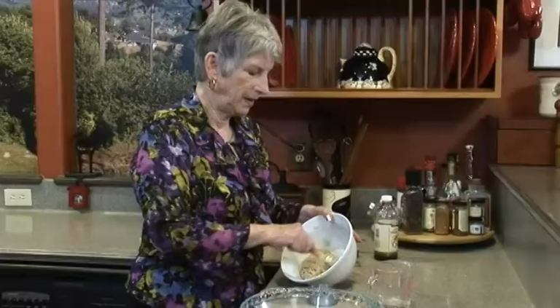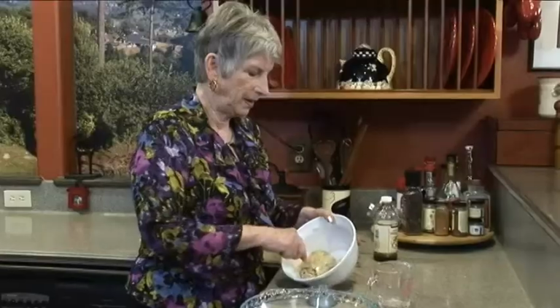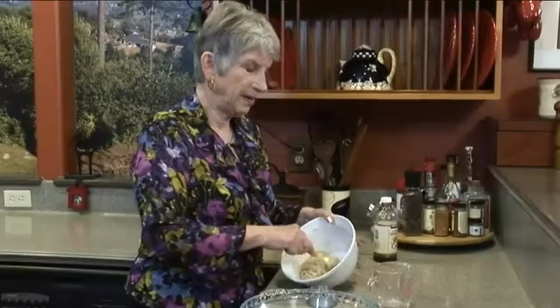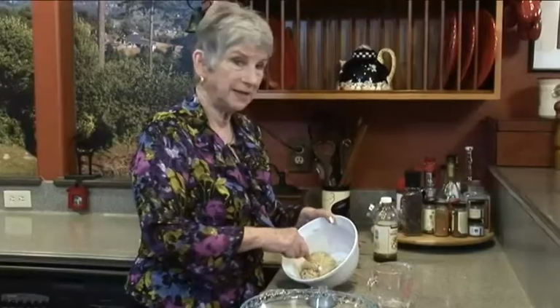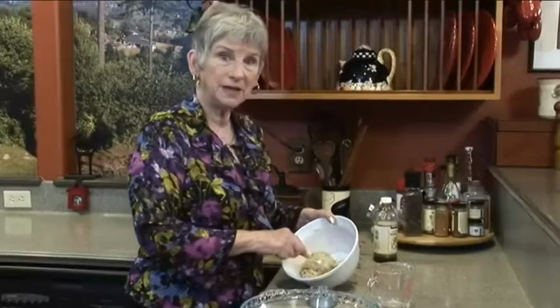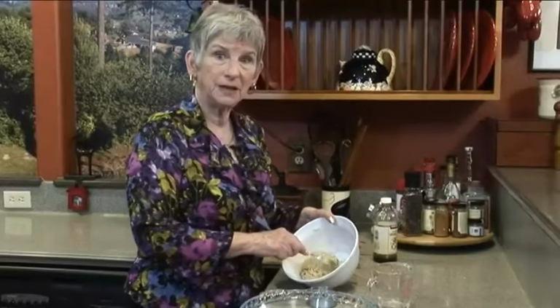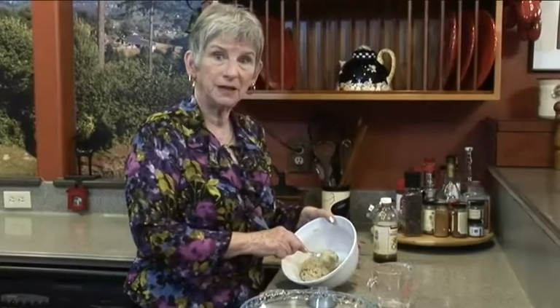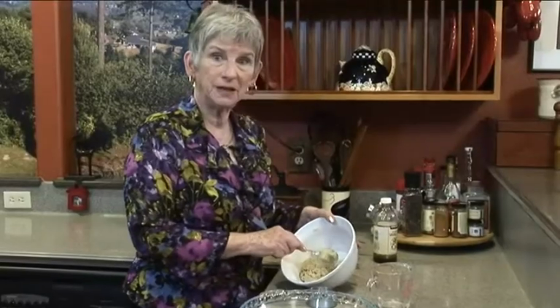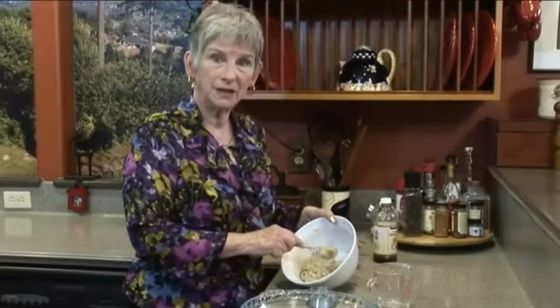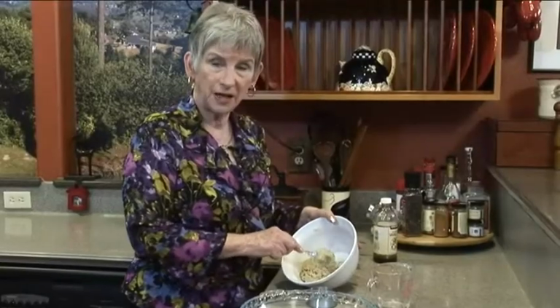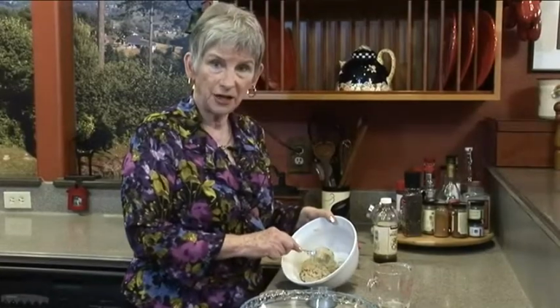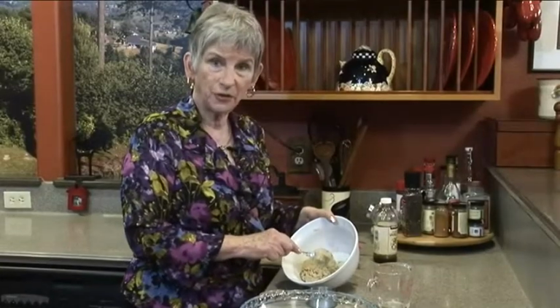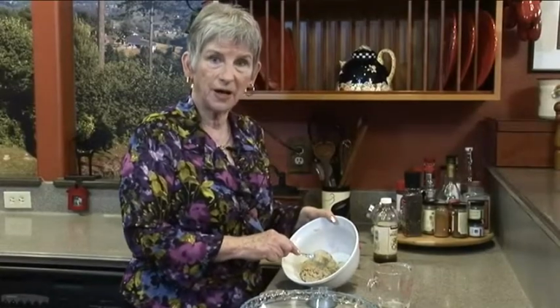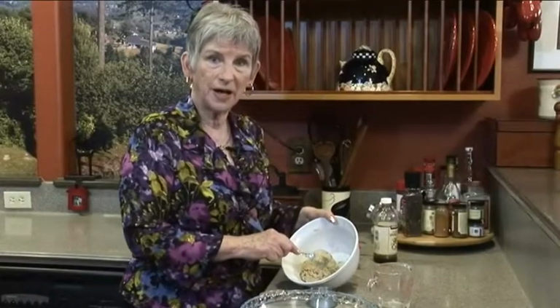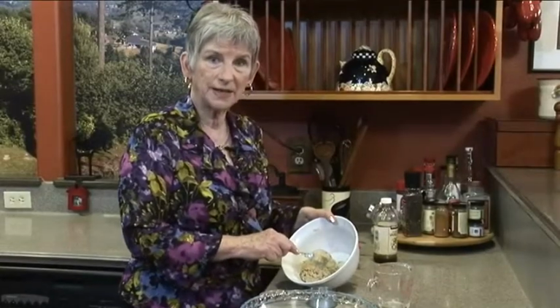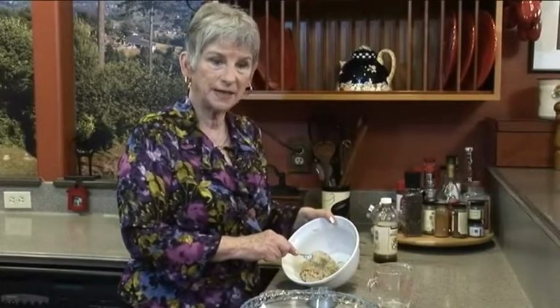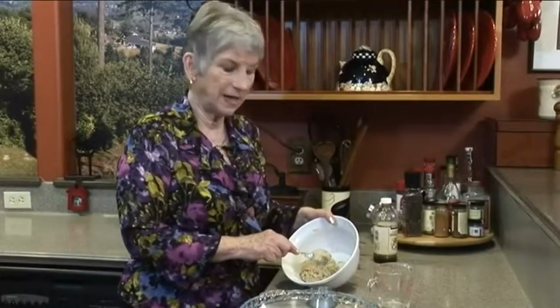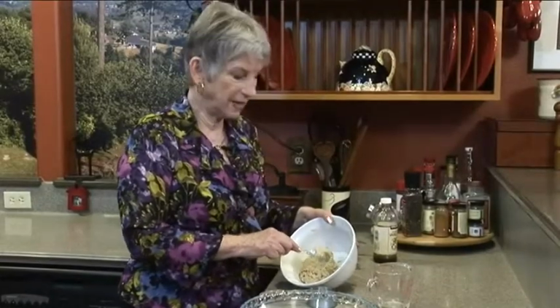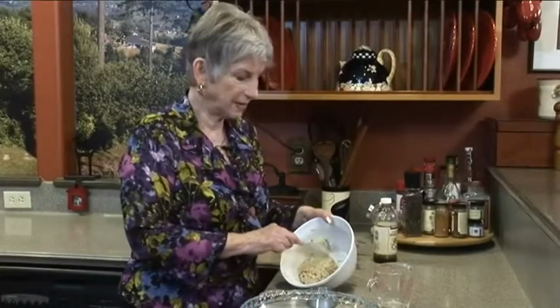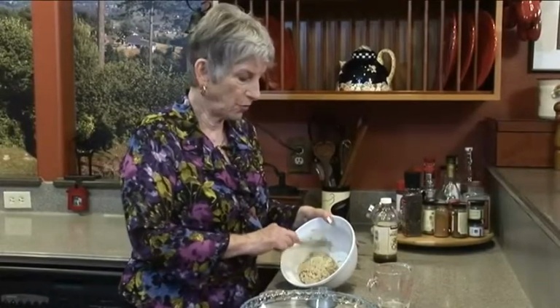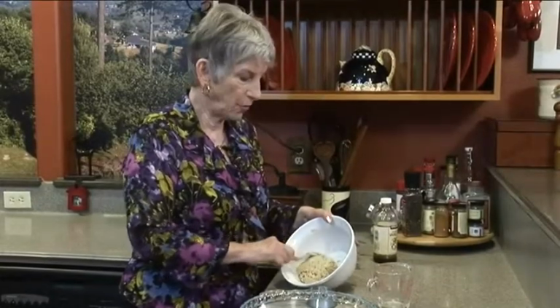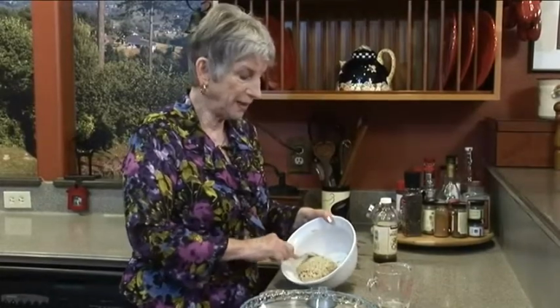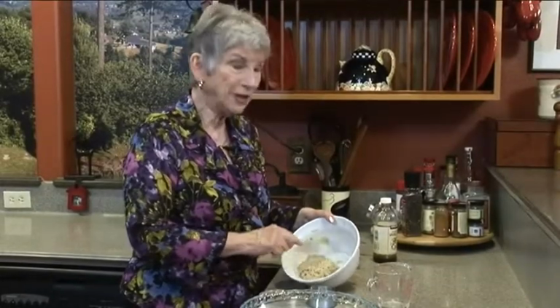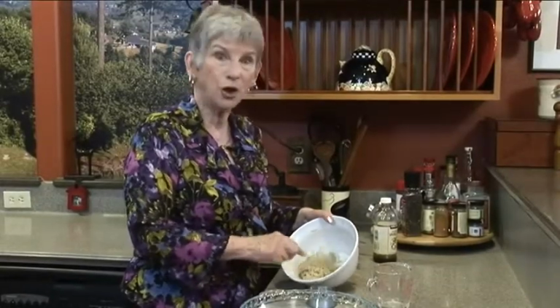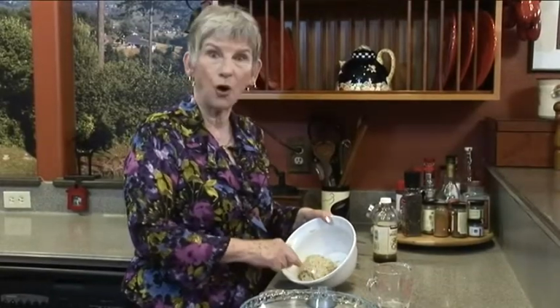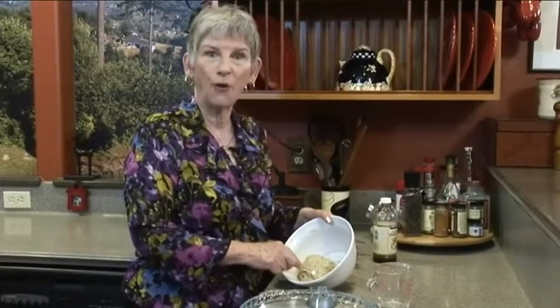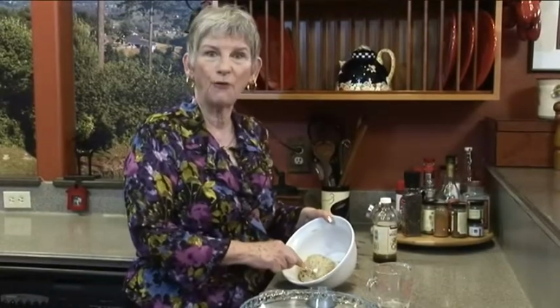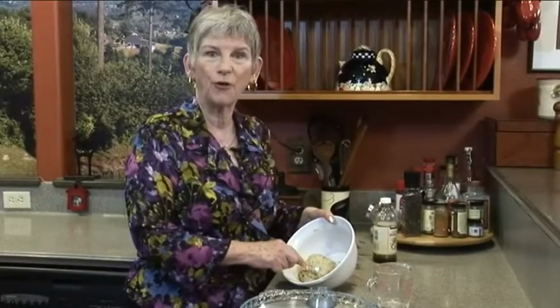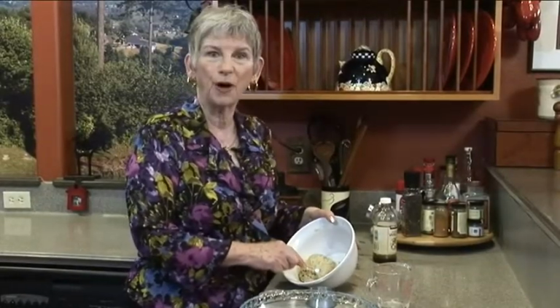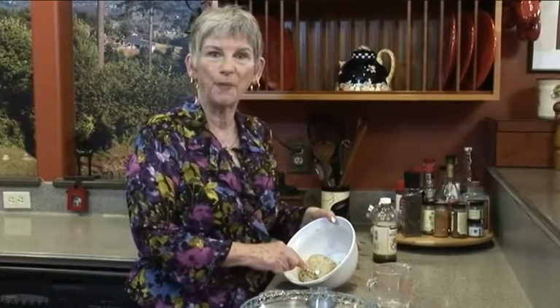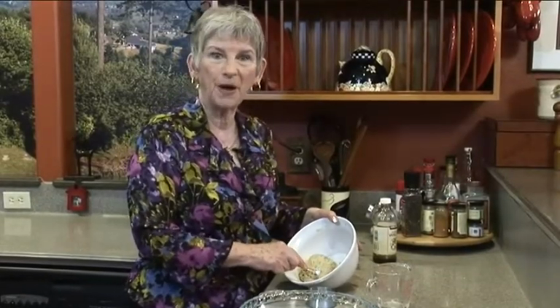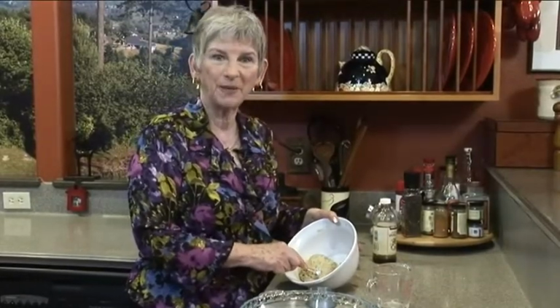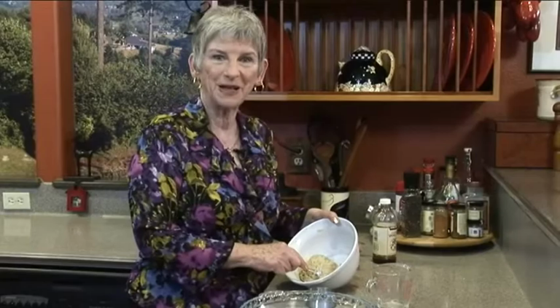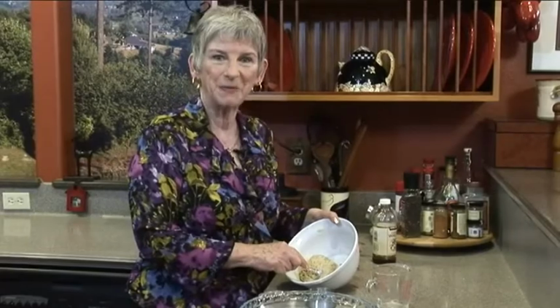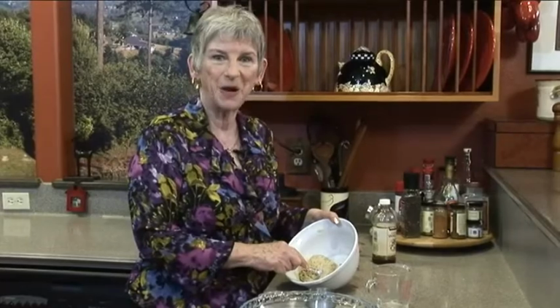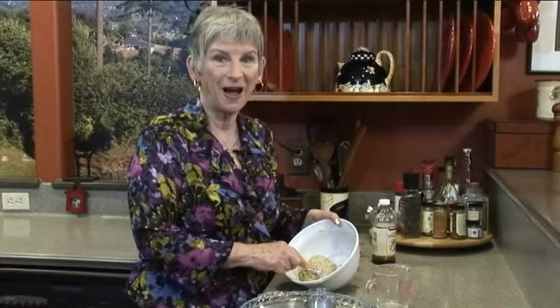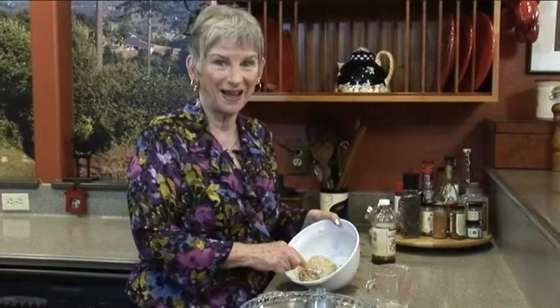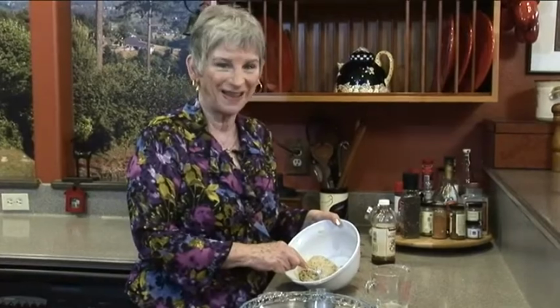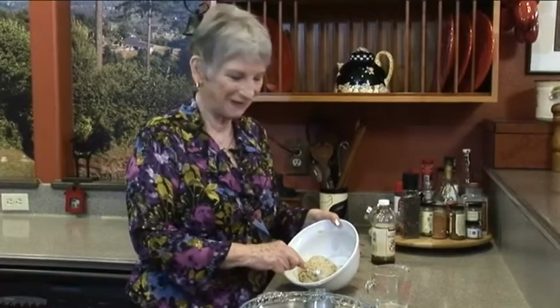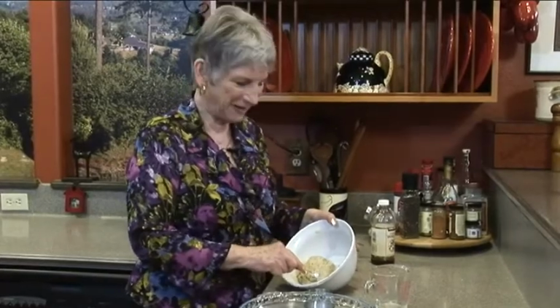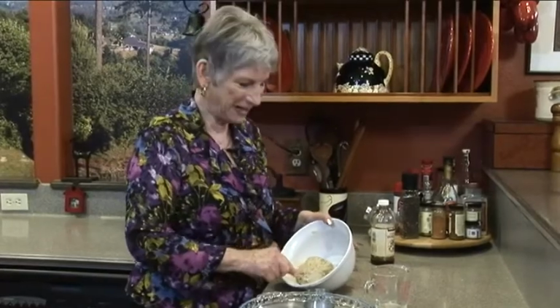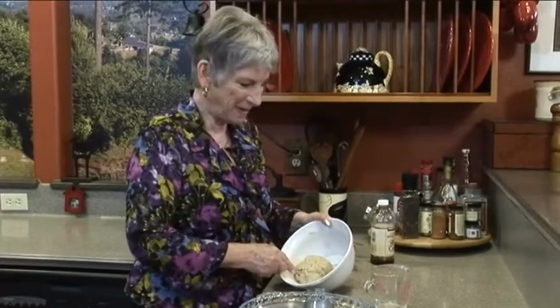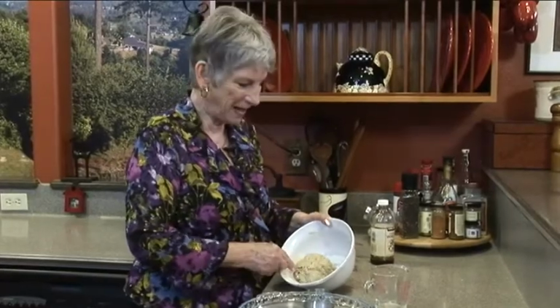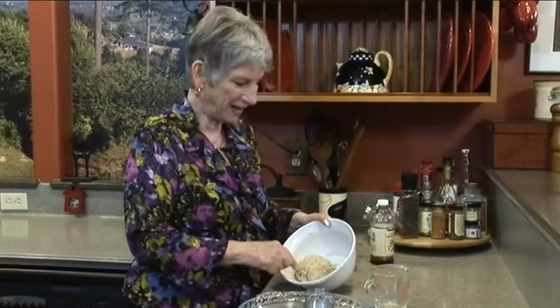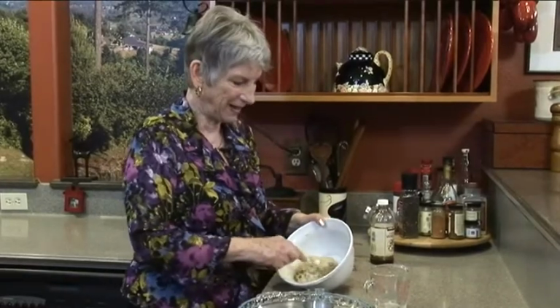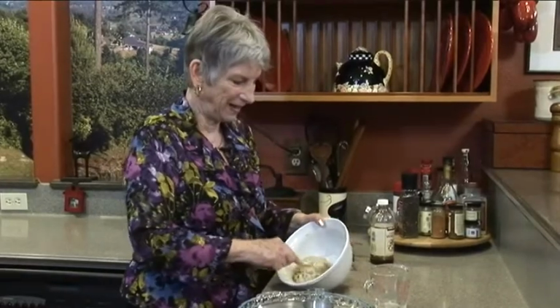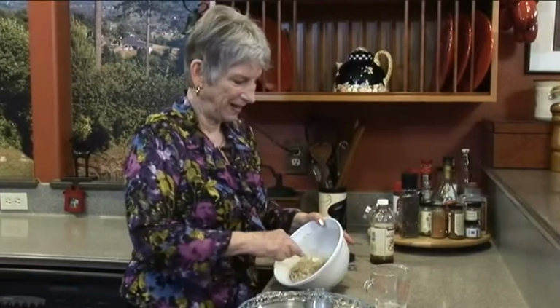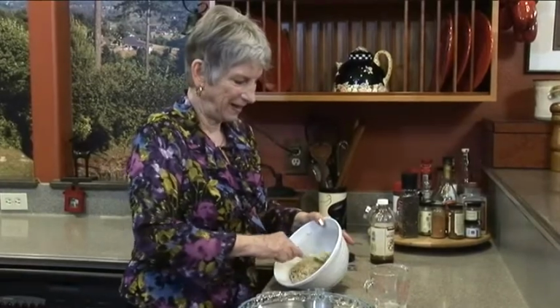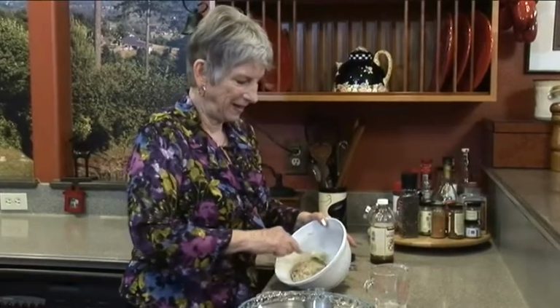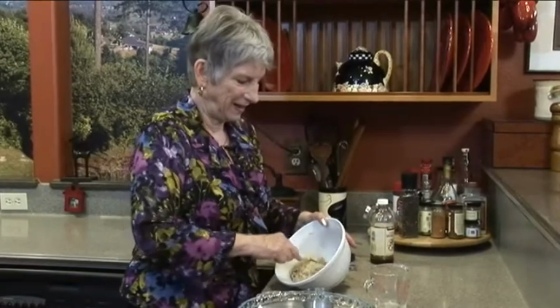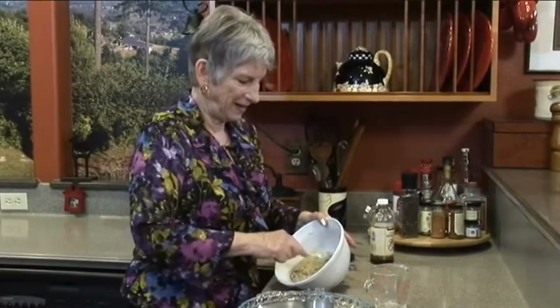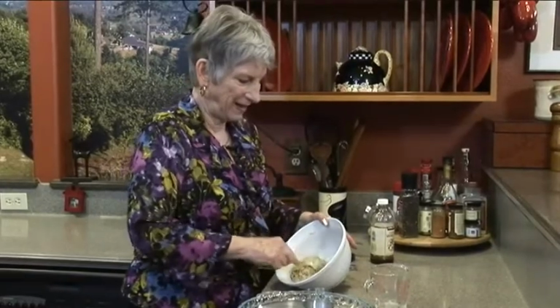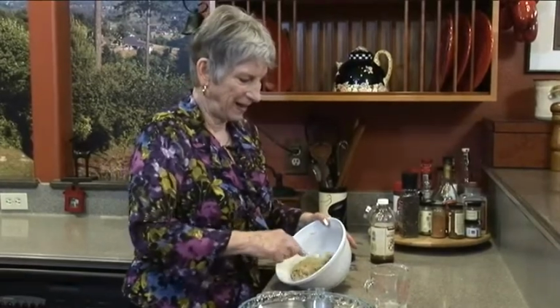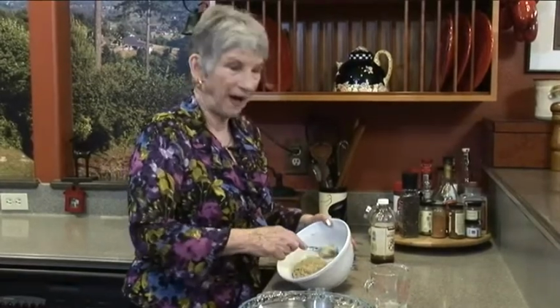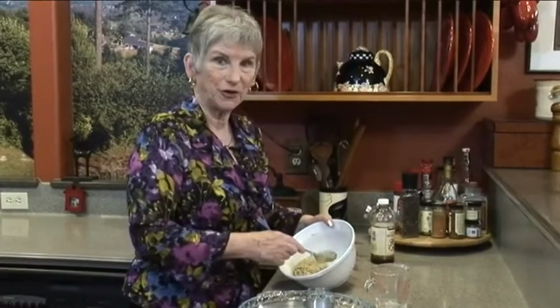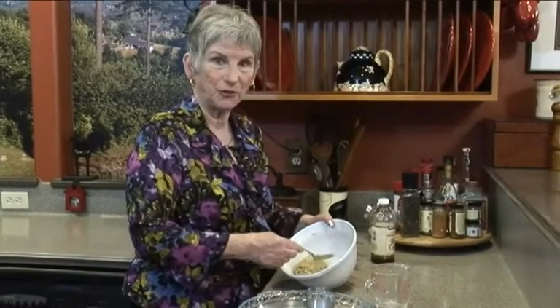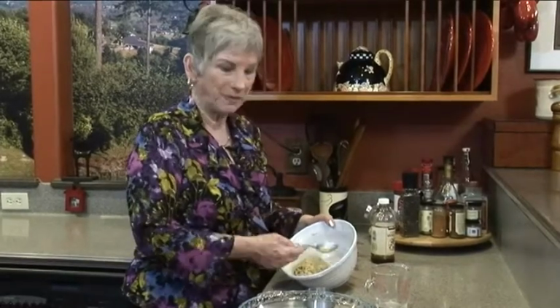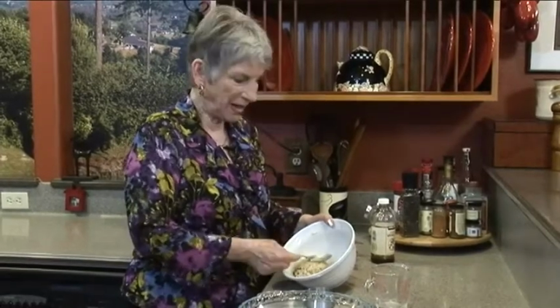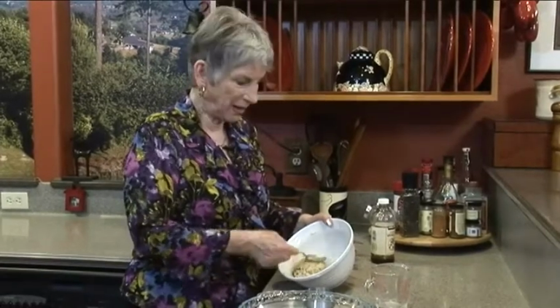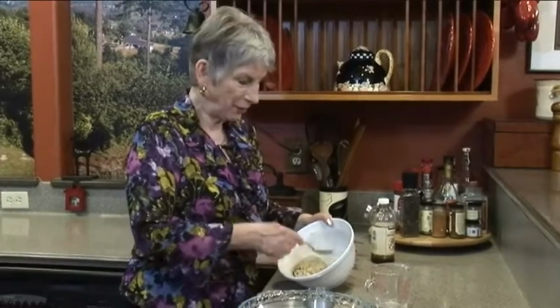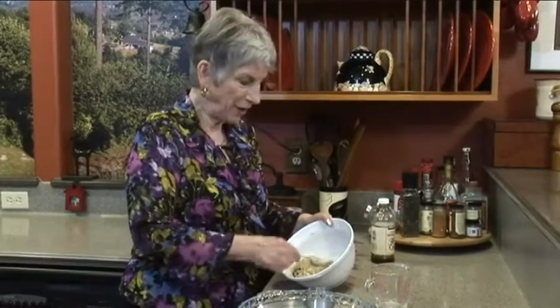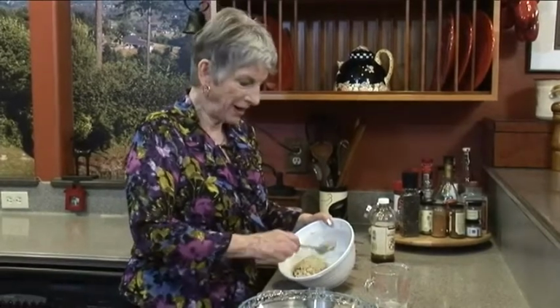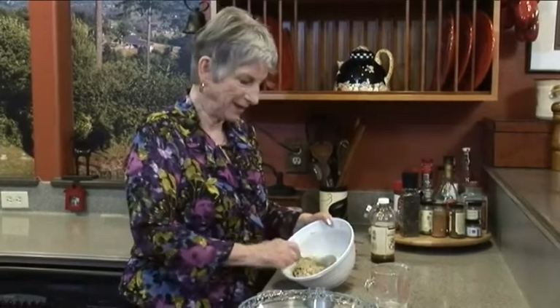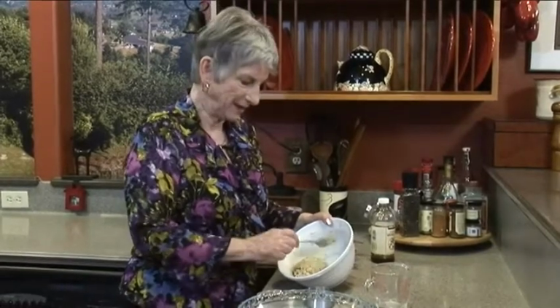This is a nutty crust and it's going to go for a pumpkin pie that we're going to make after we make the crust.